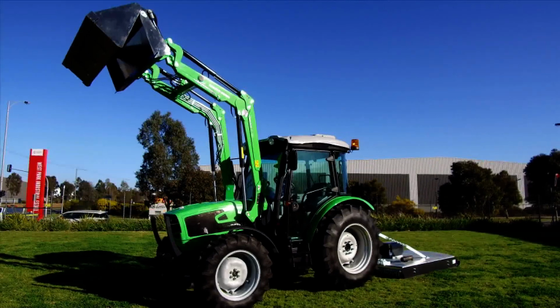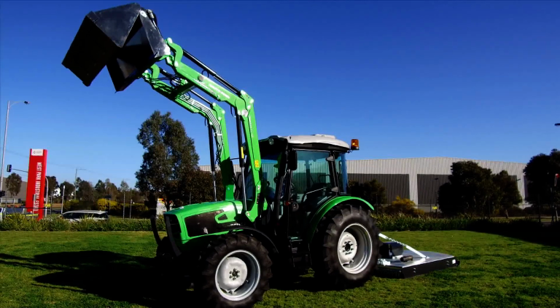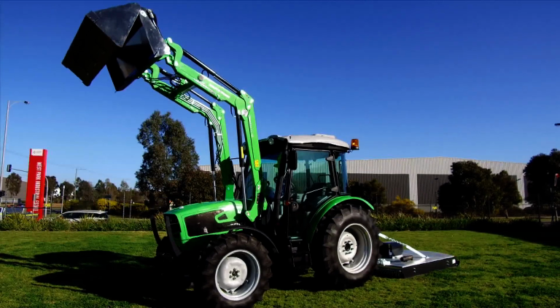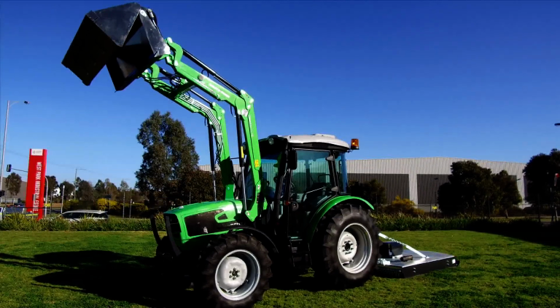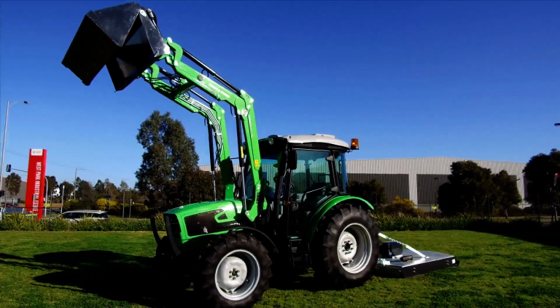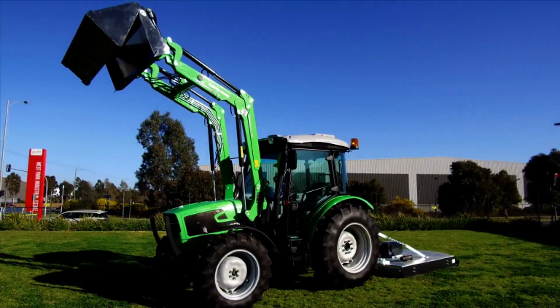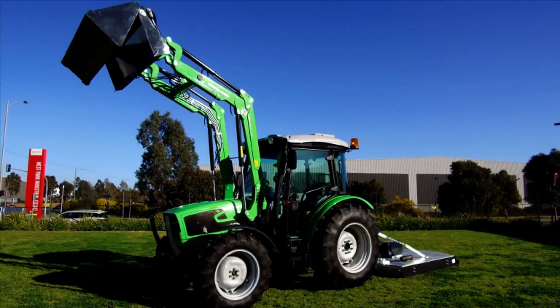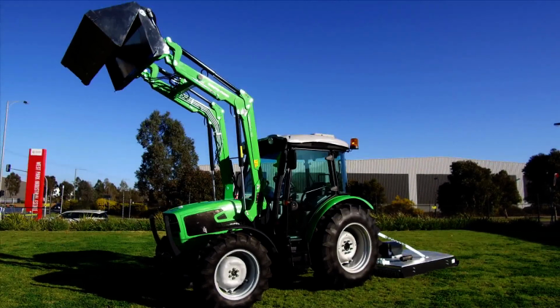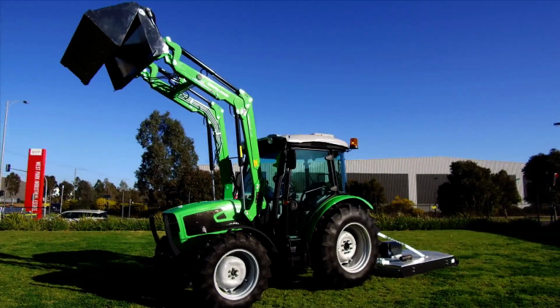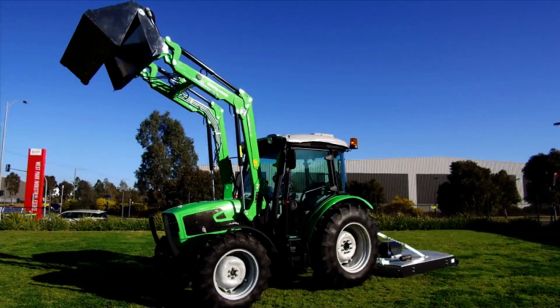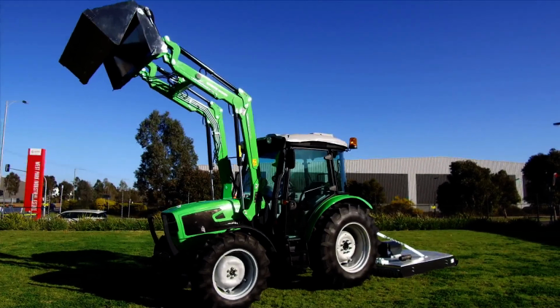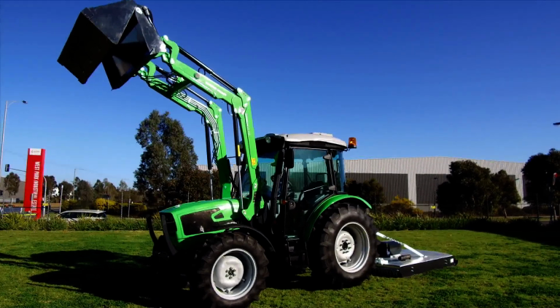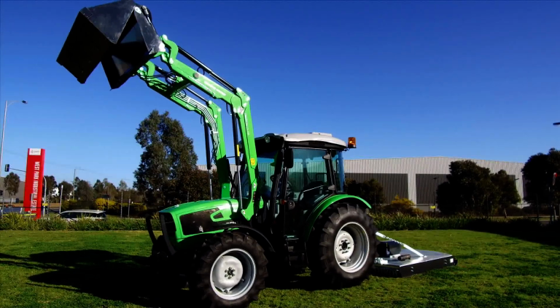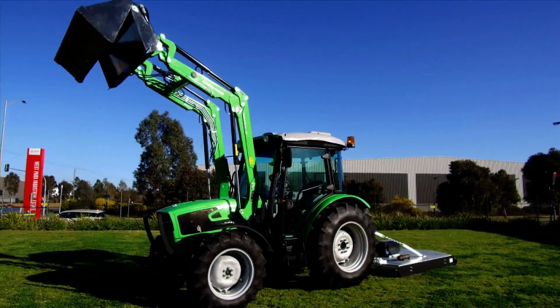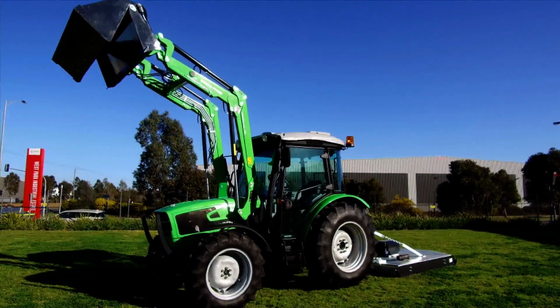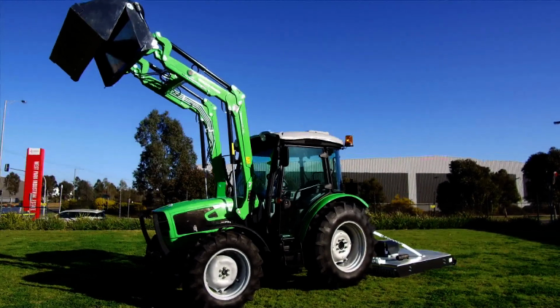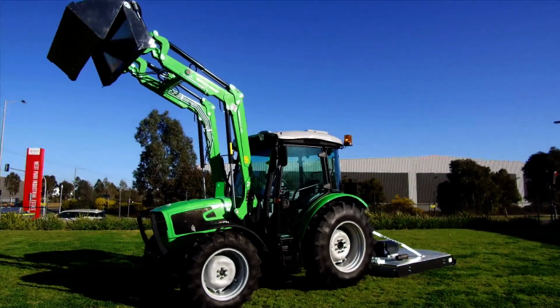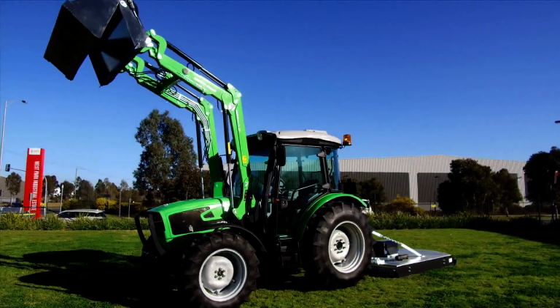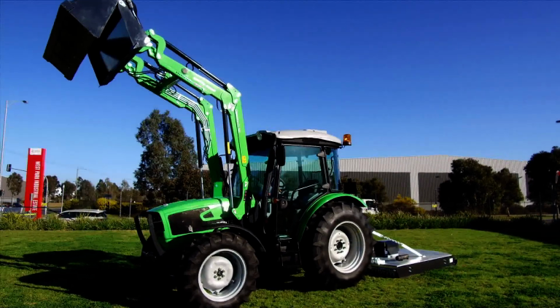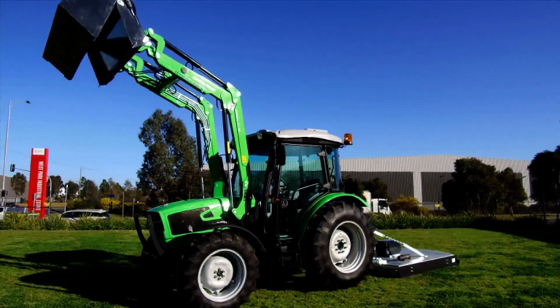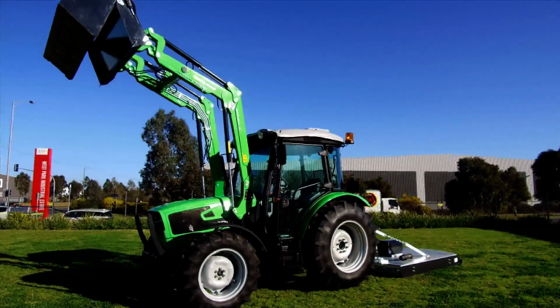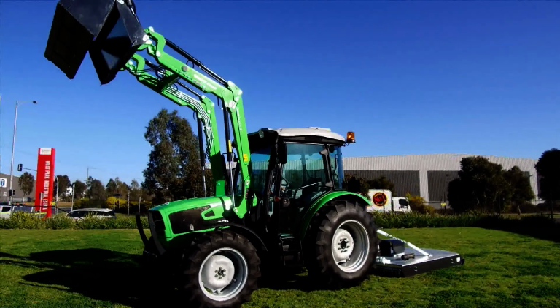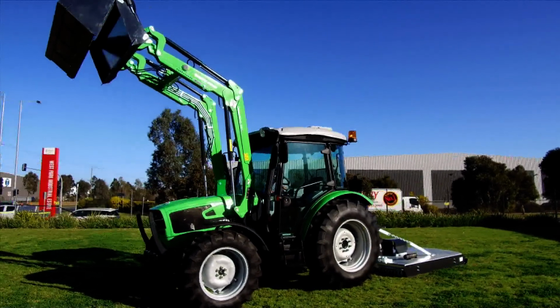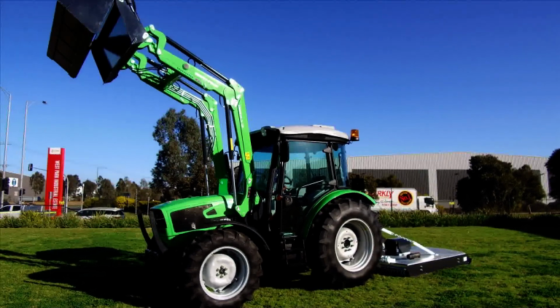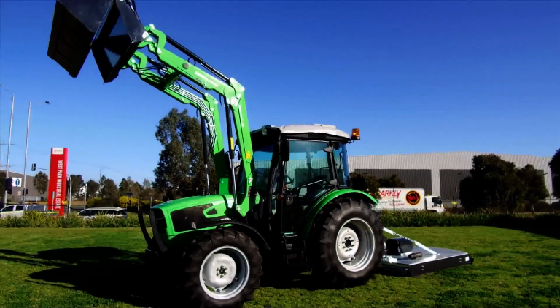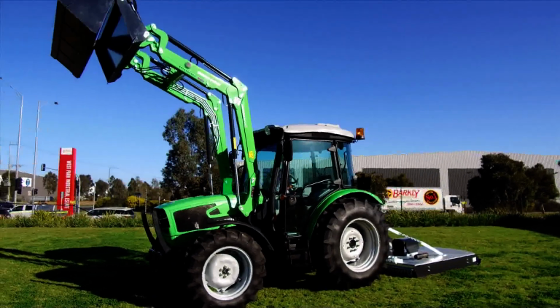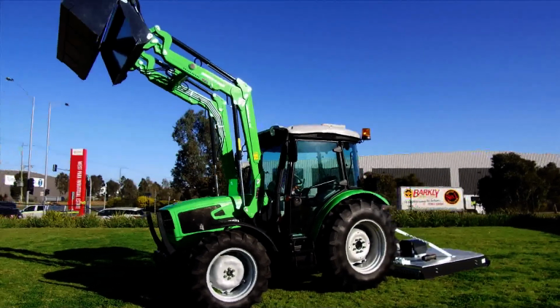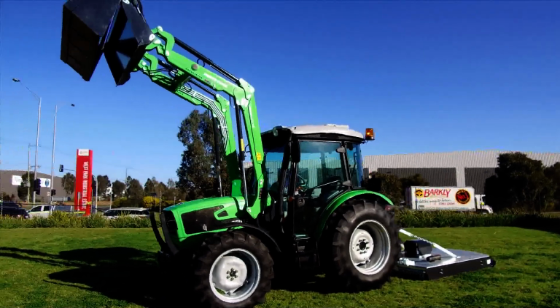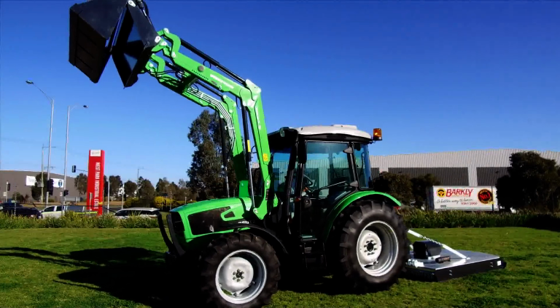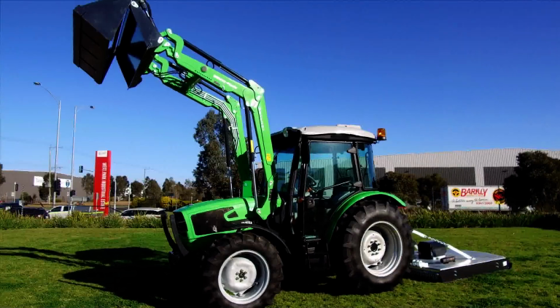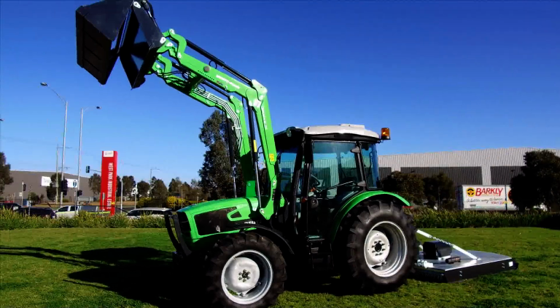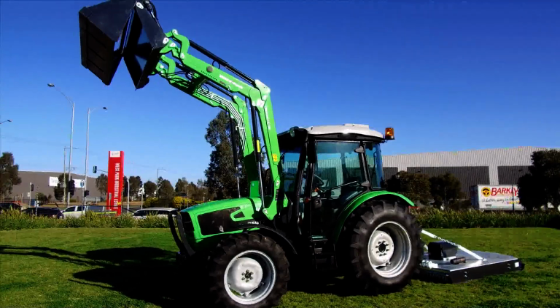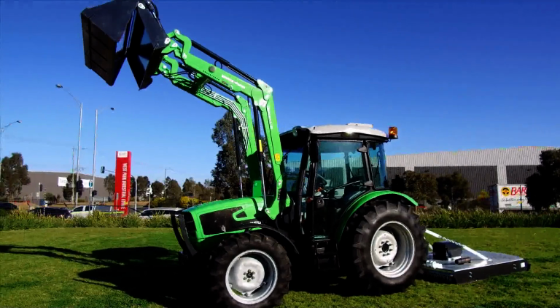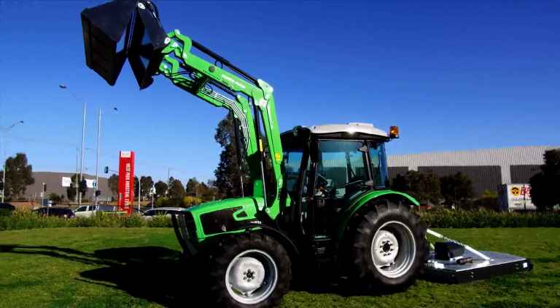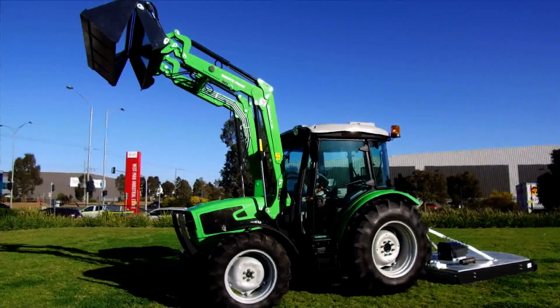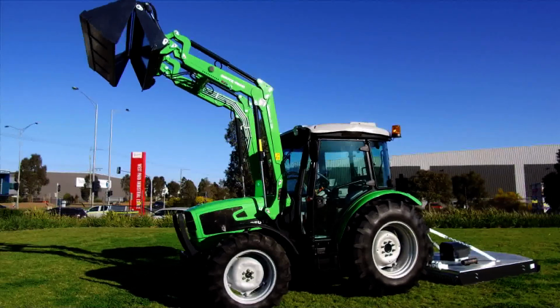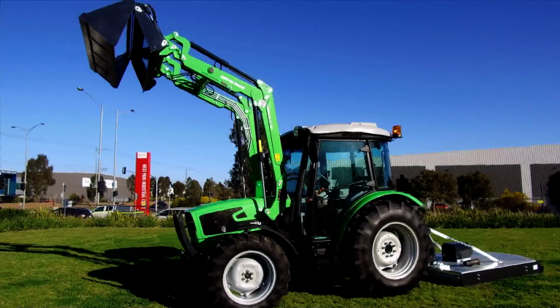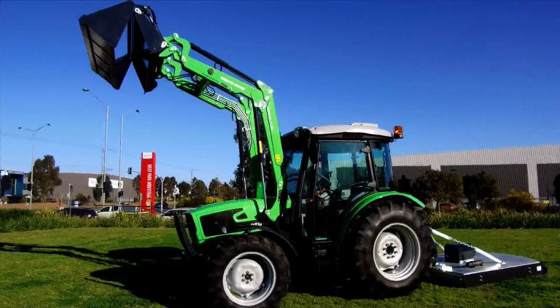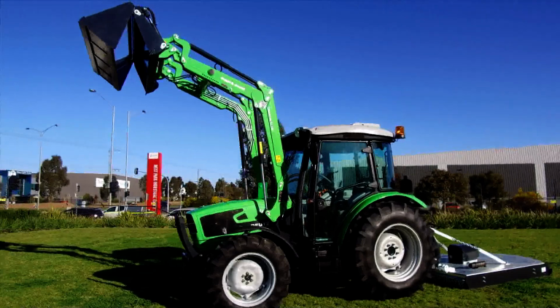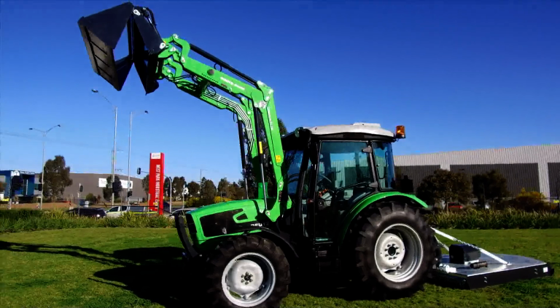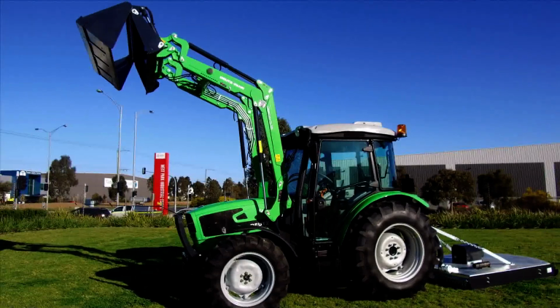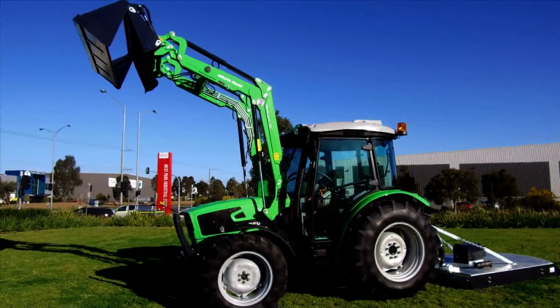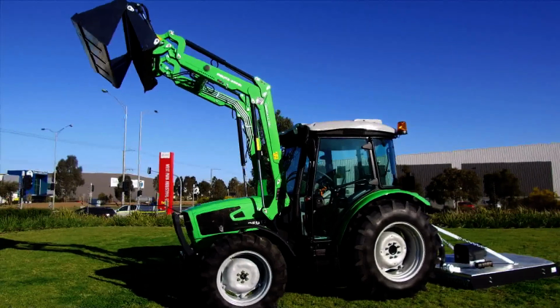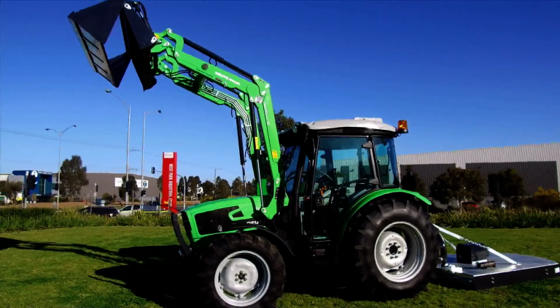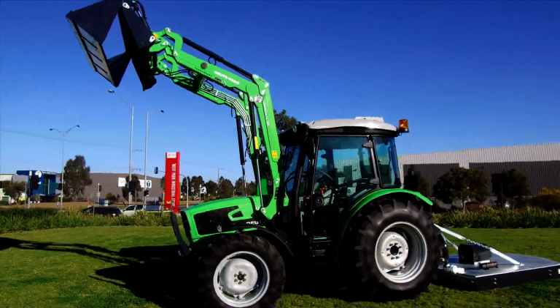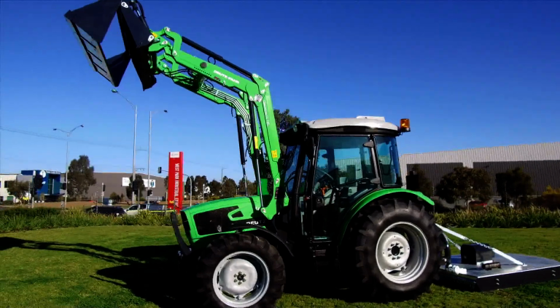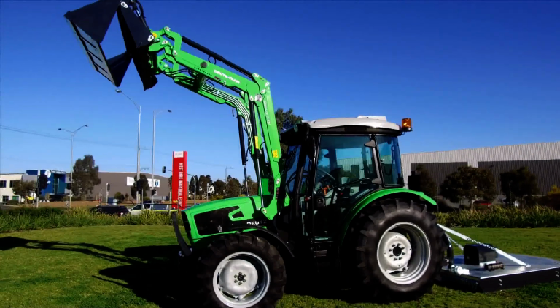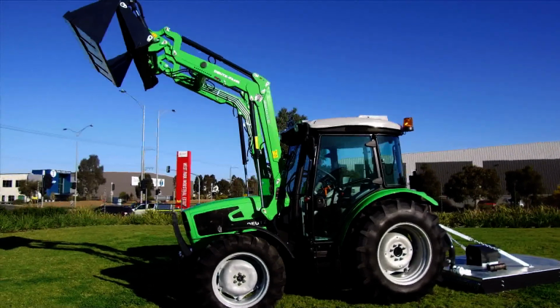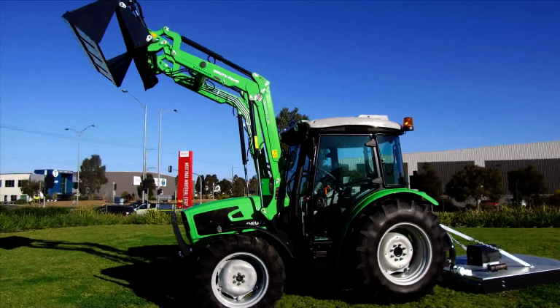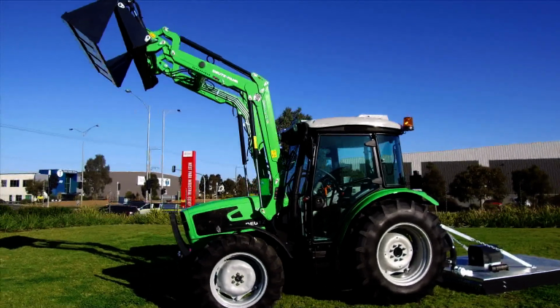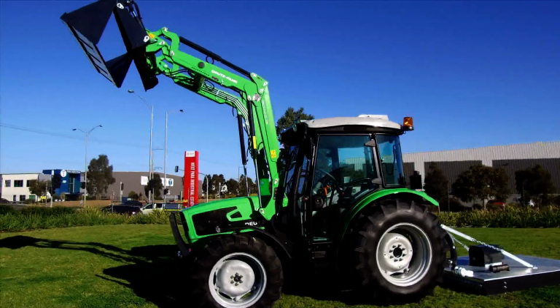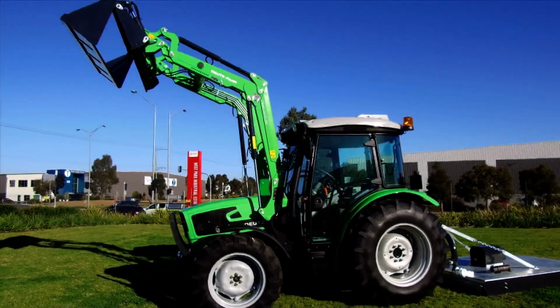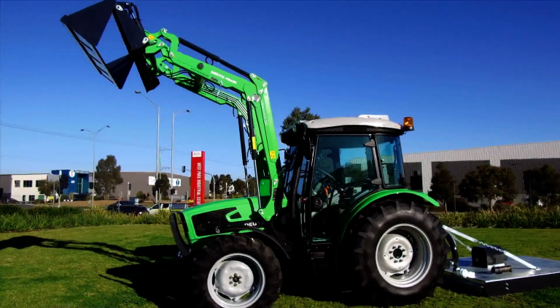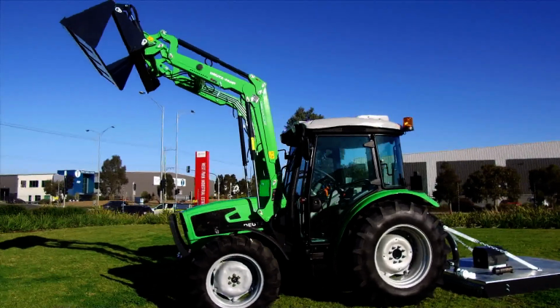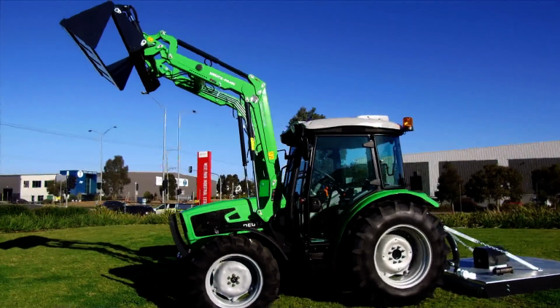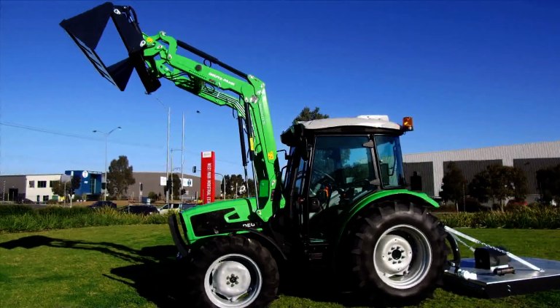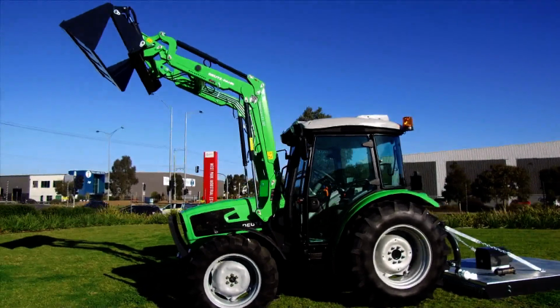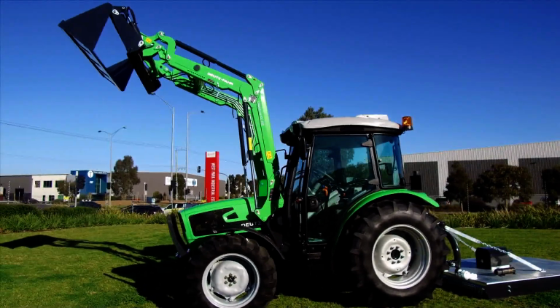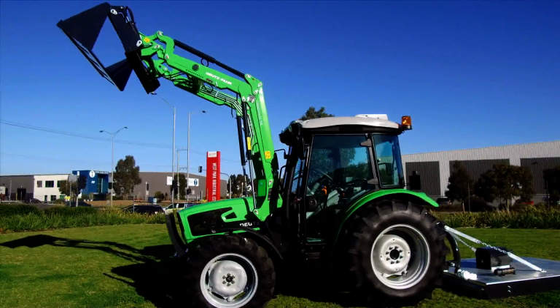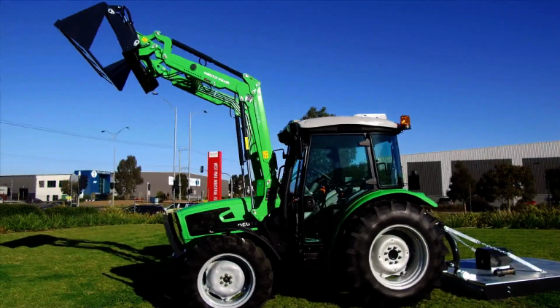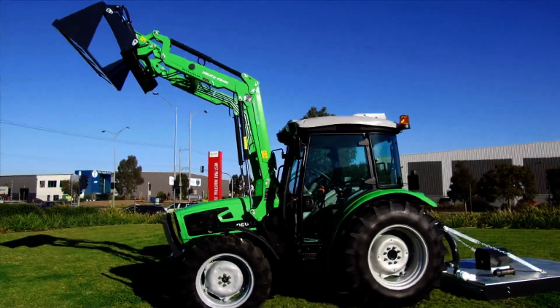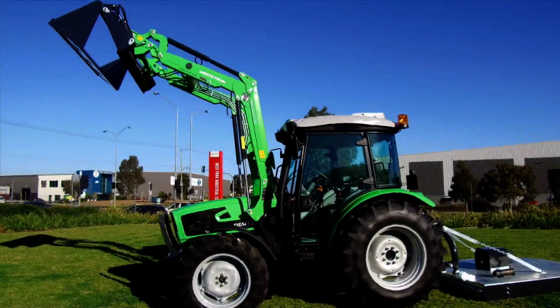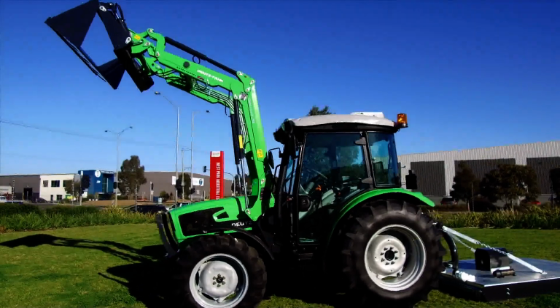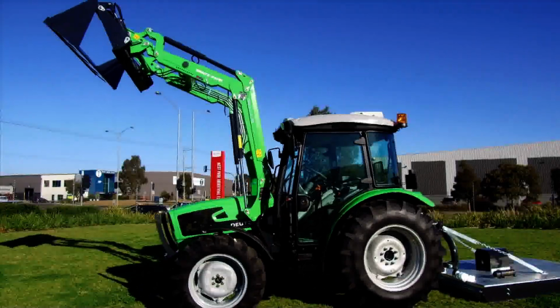With the loader lifted up in the air, we have a 3.46 metre lift height. This is ample to lift.